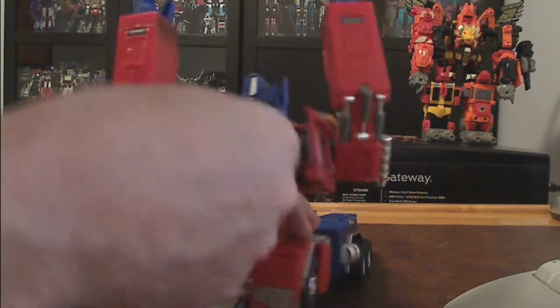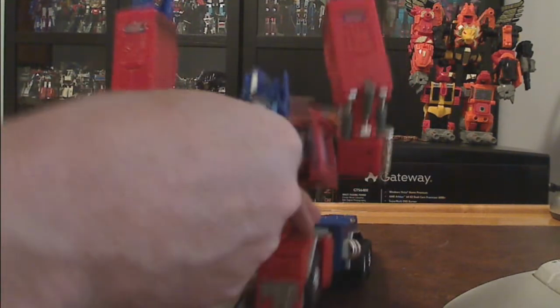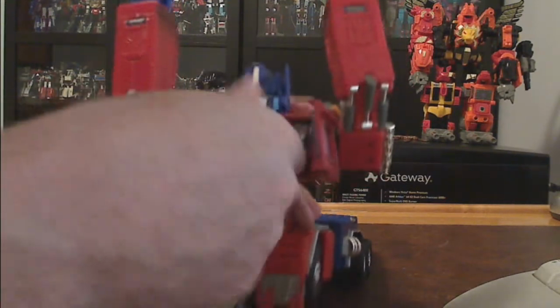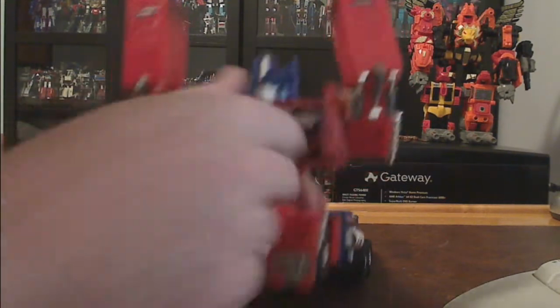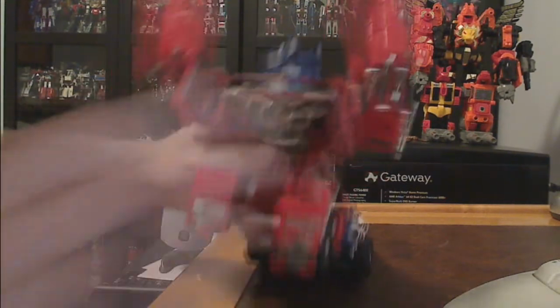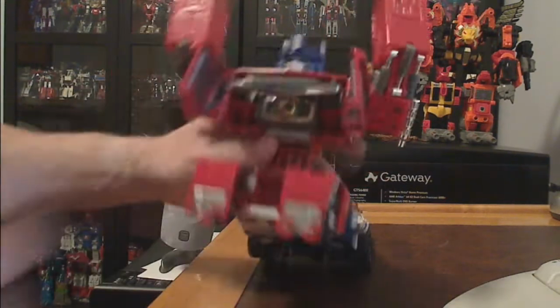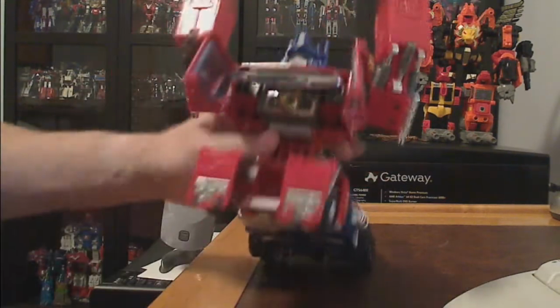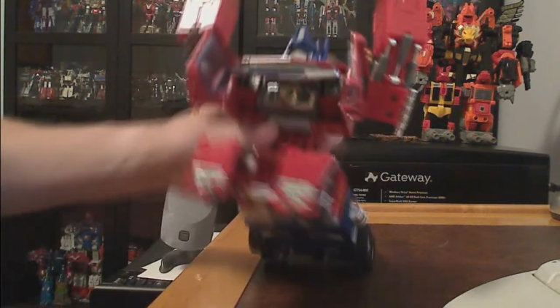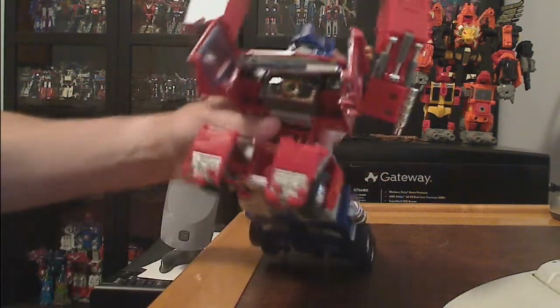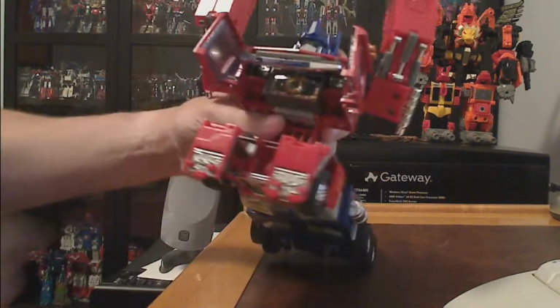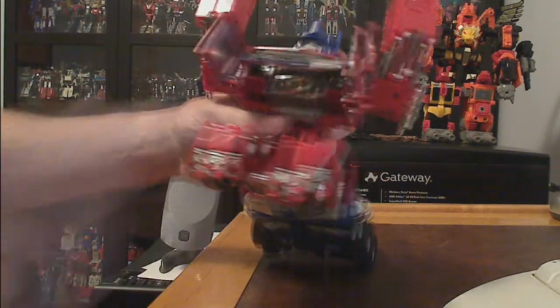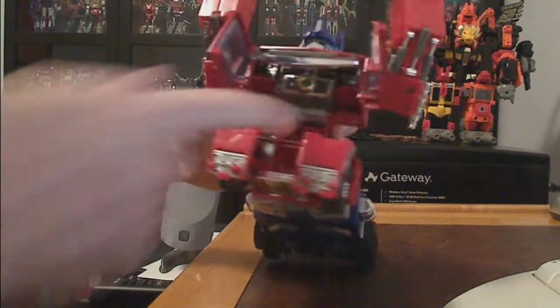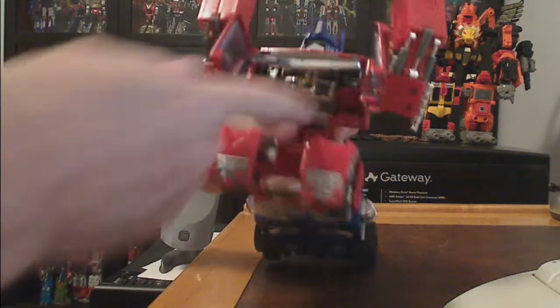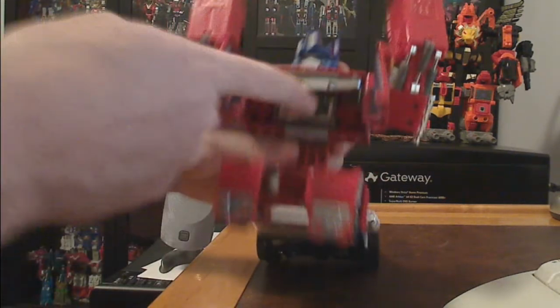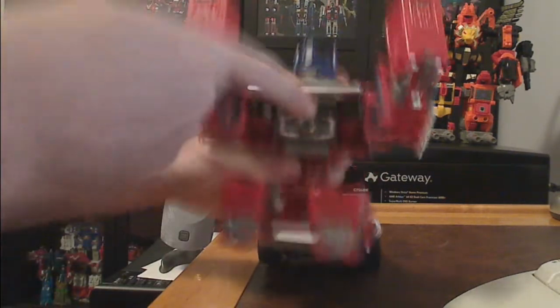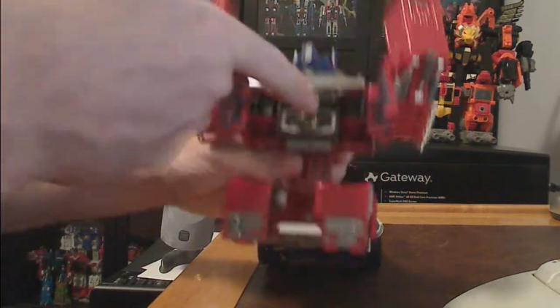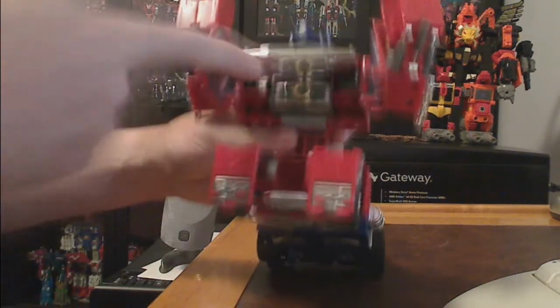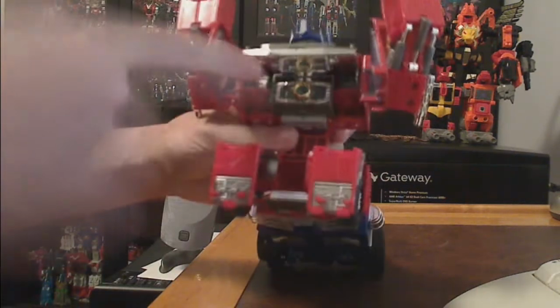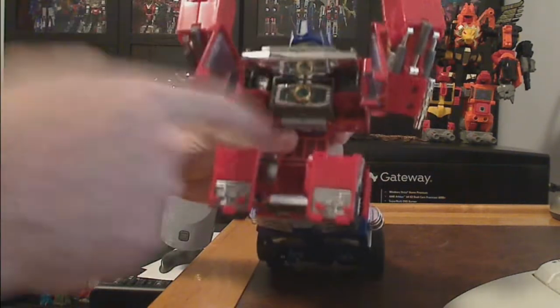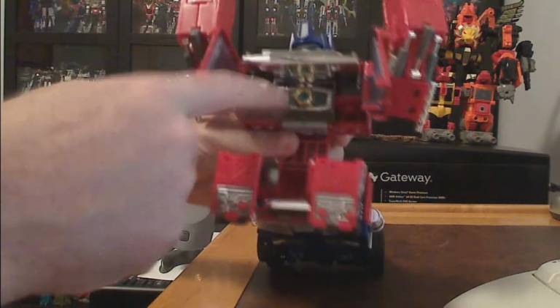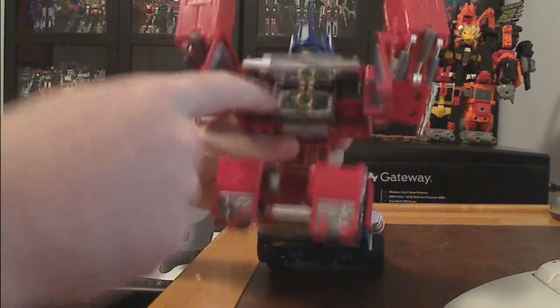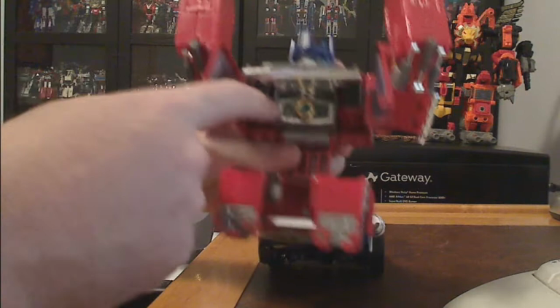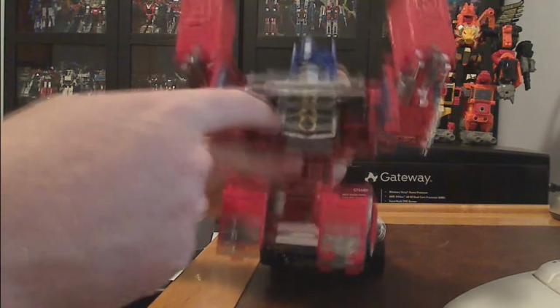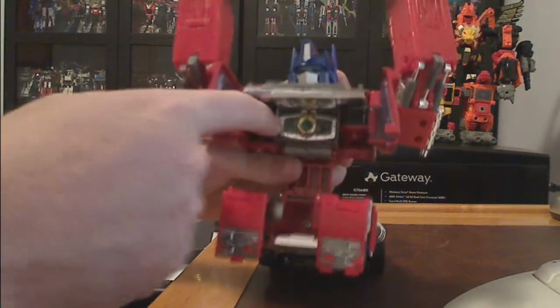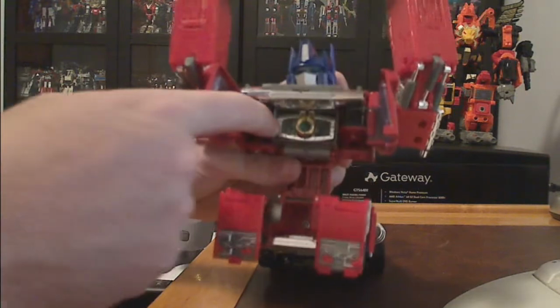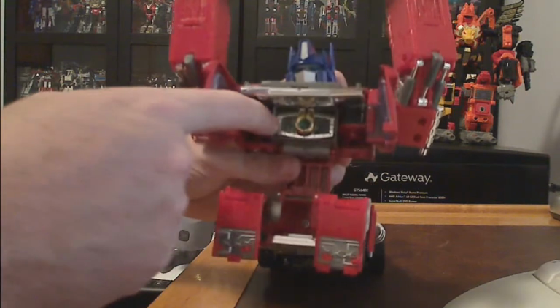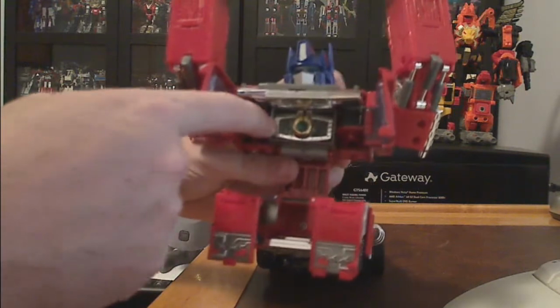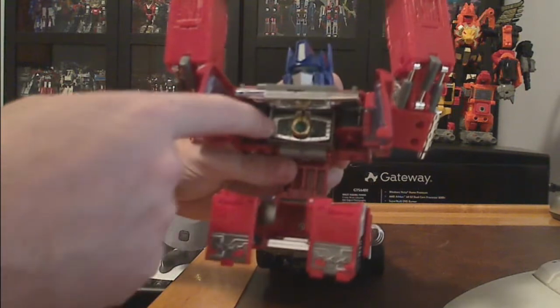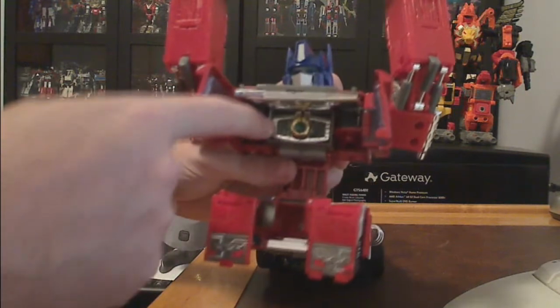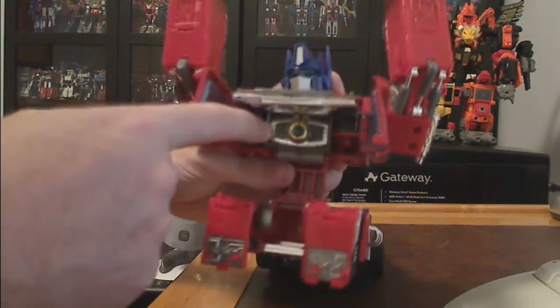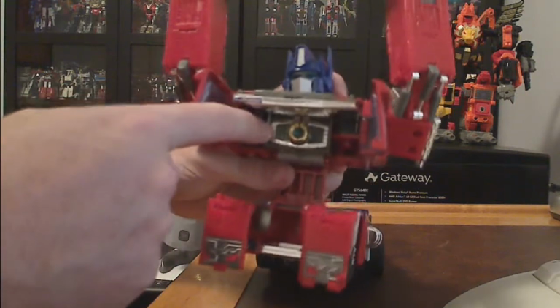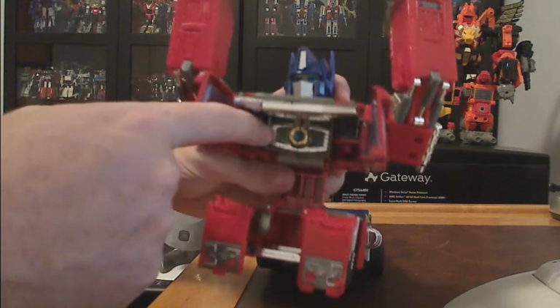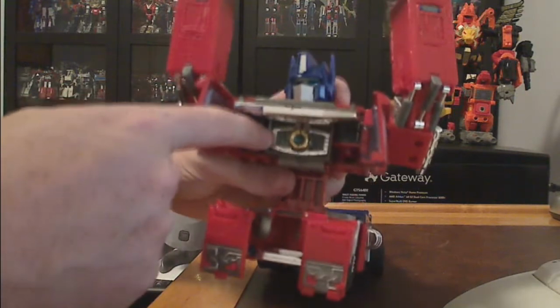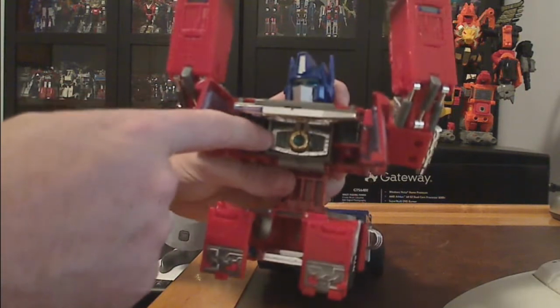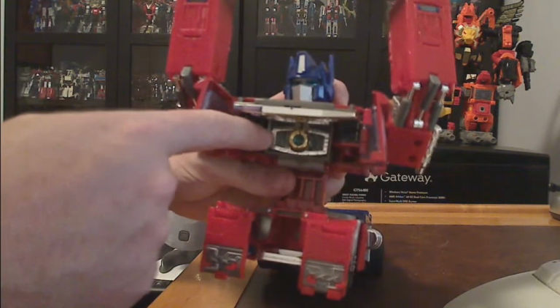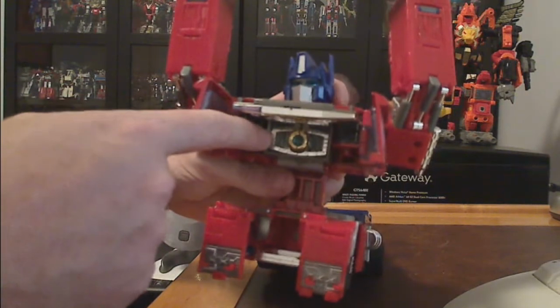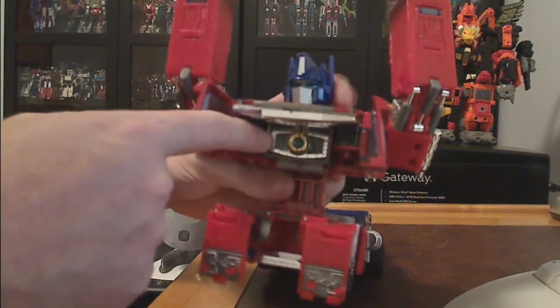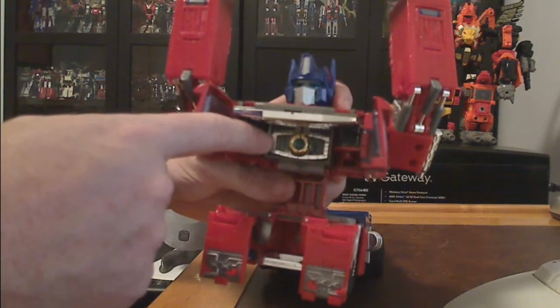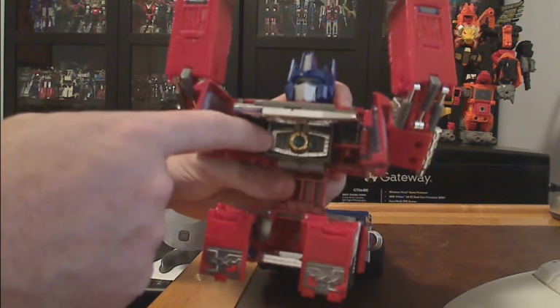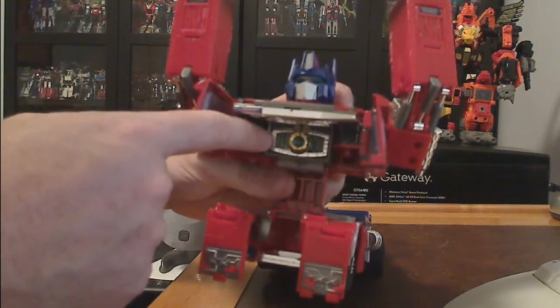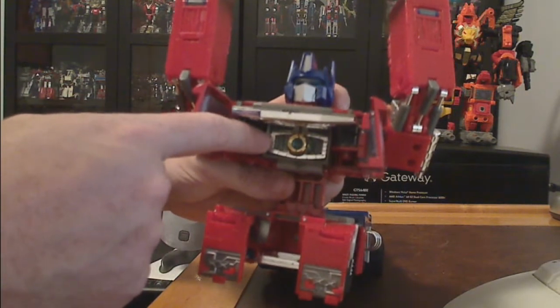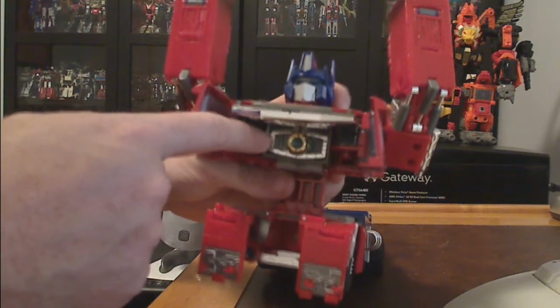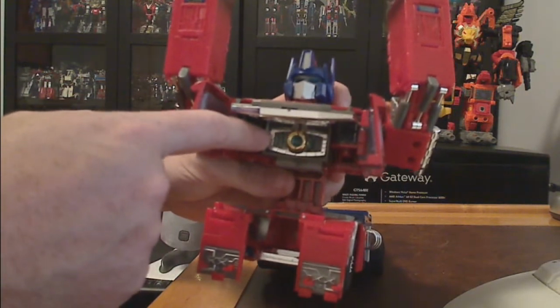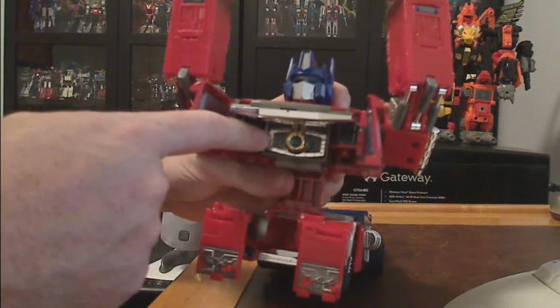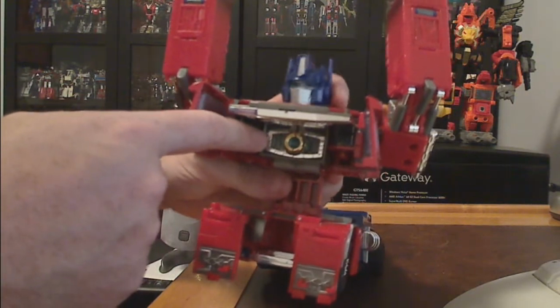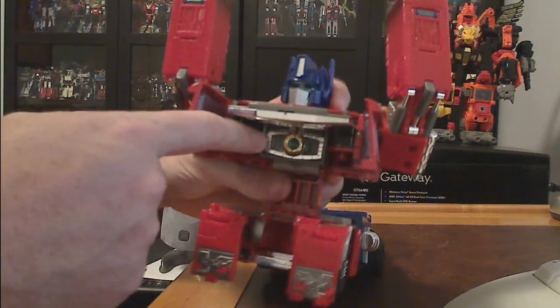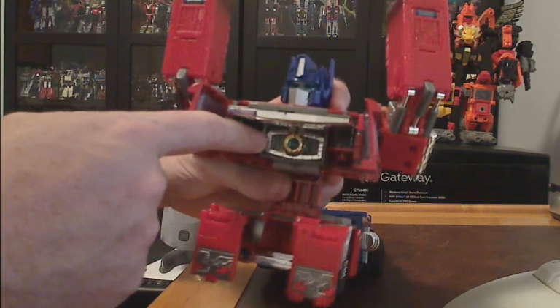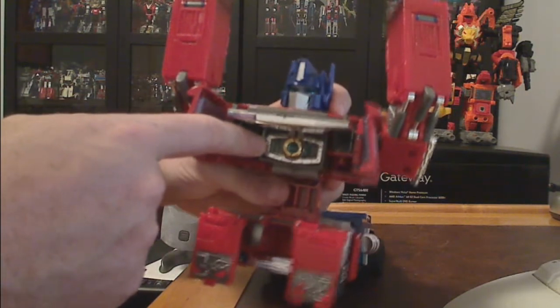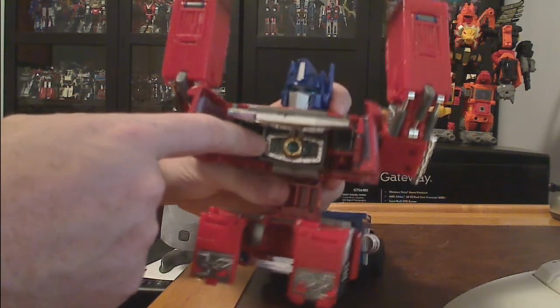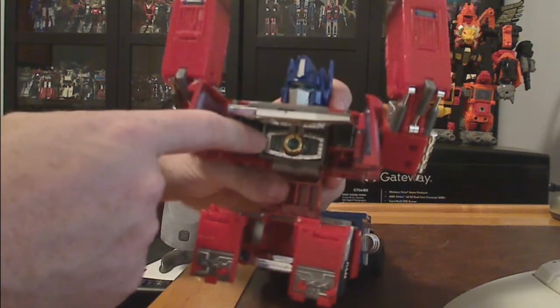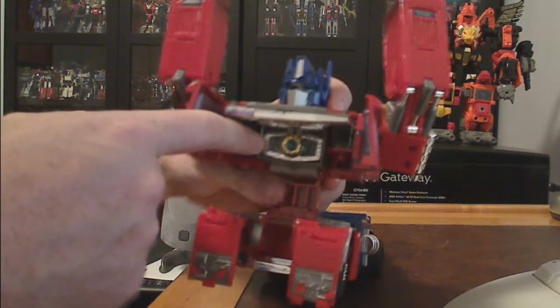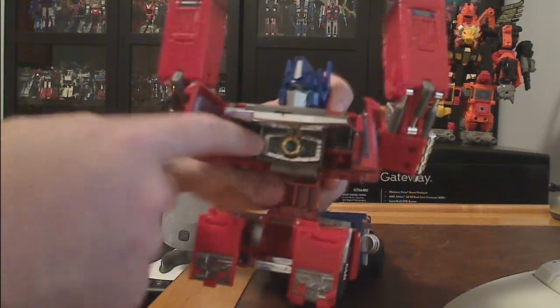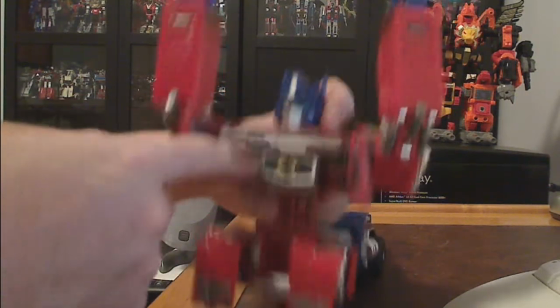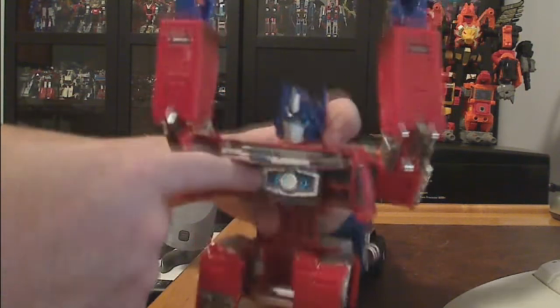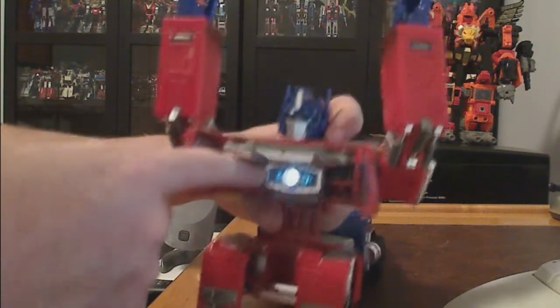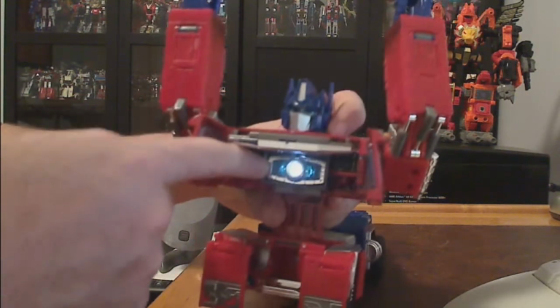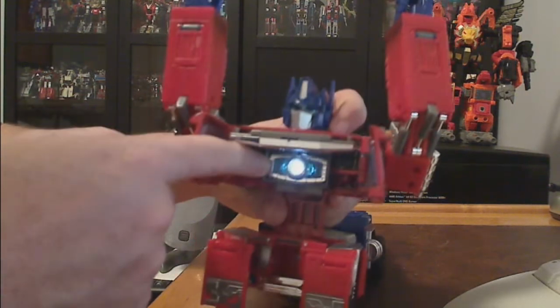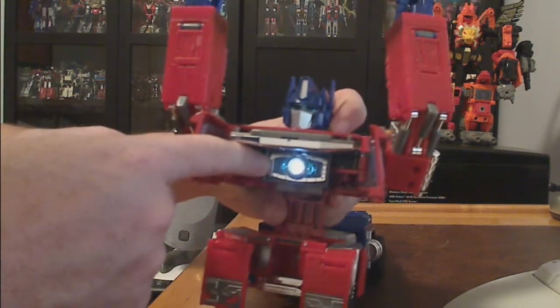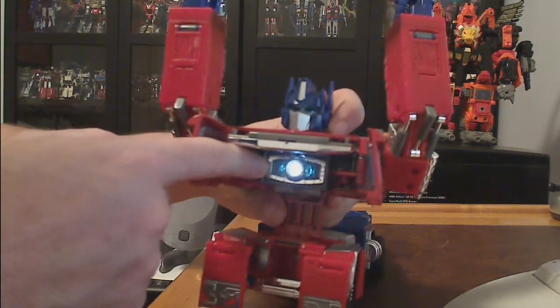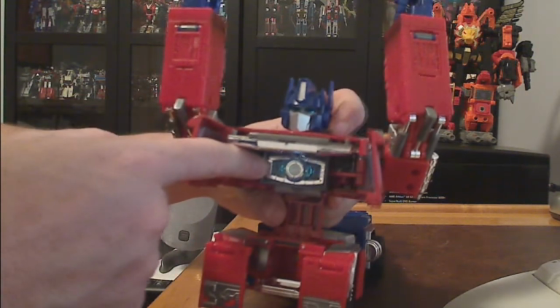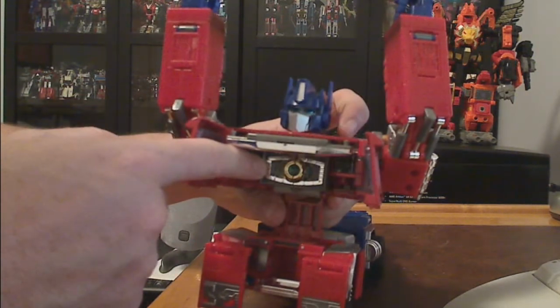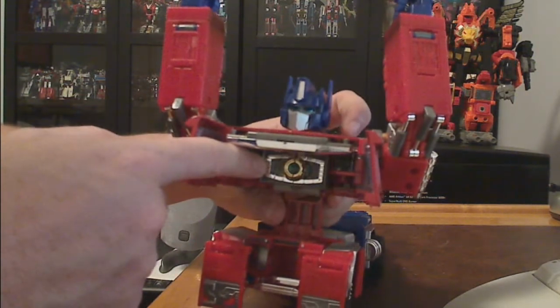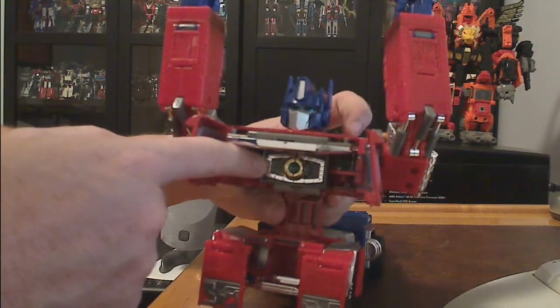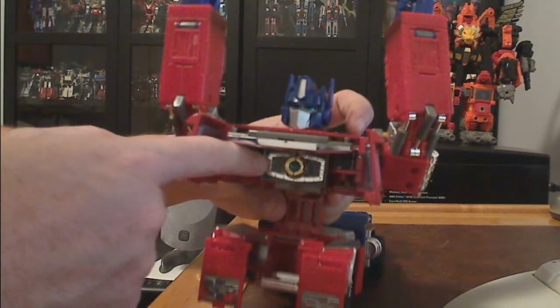Just to demonstrate — the matrix is in there and does light up.